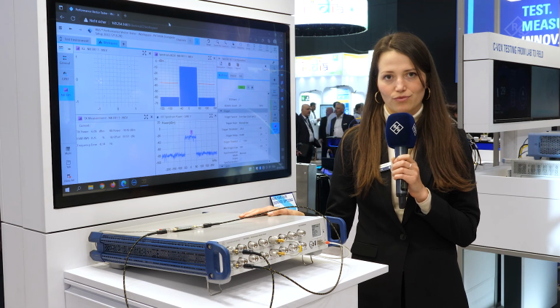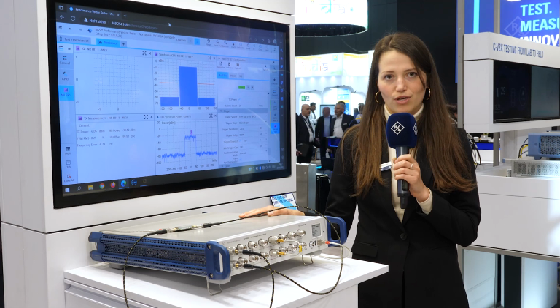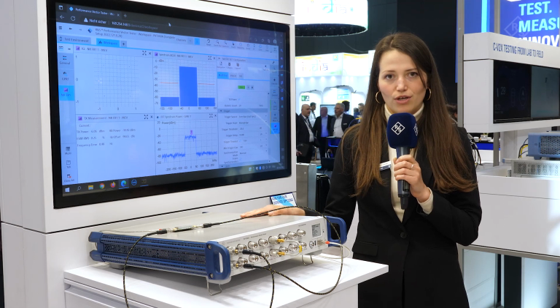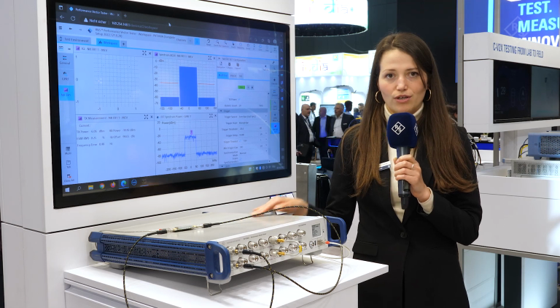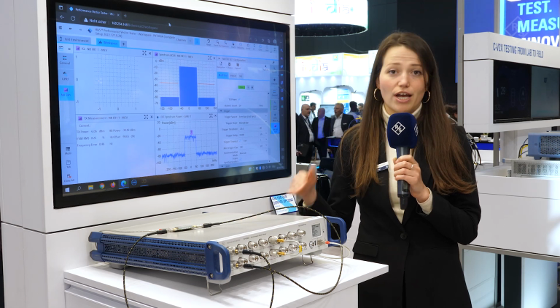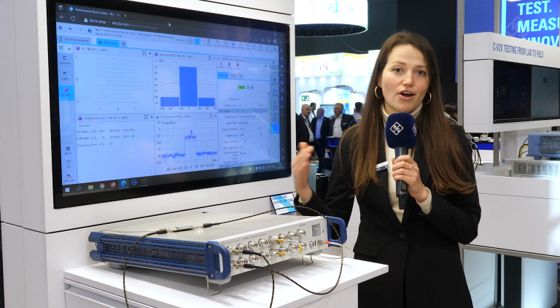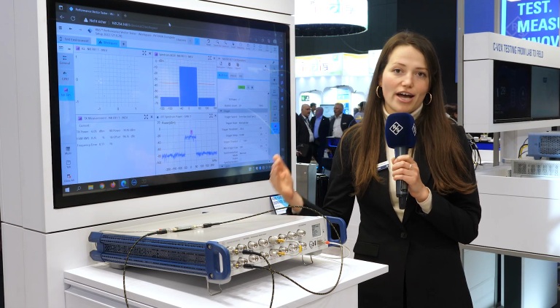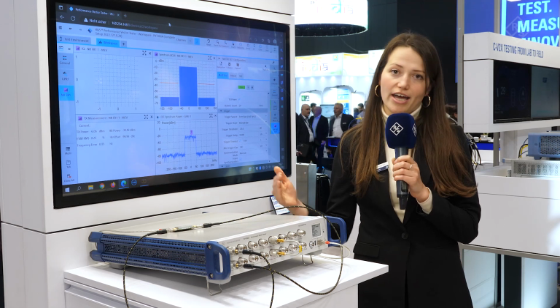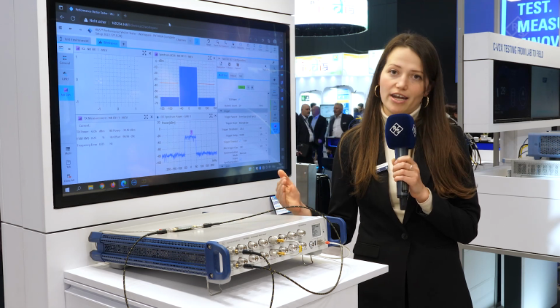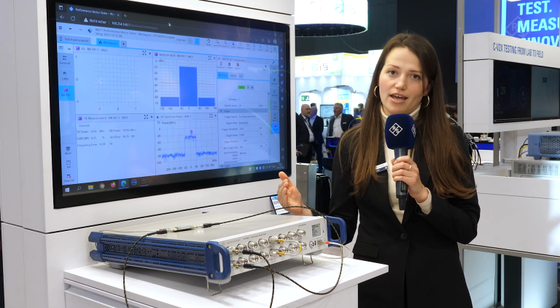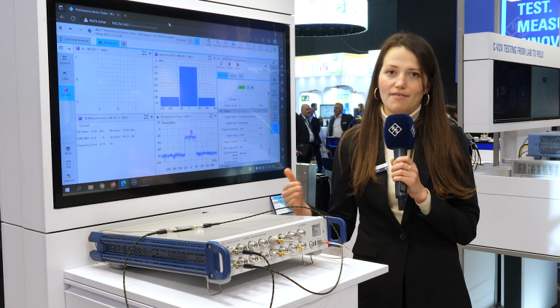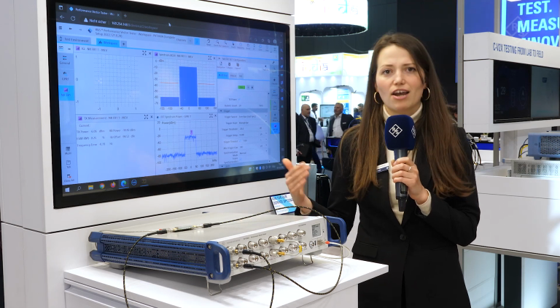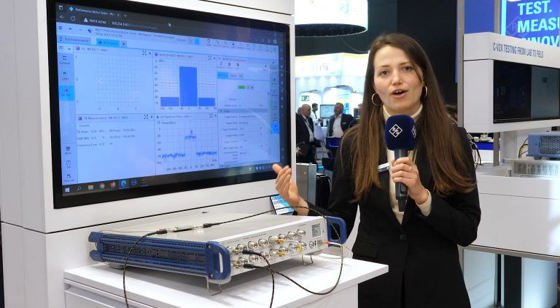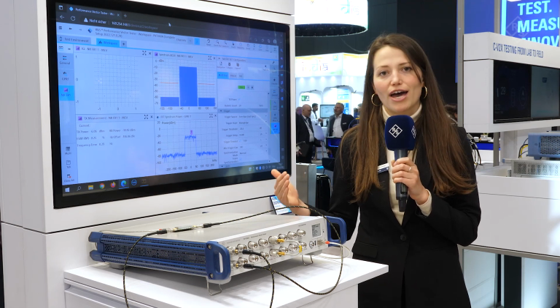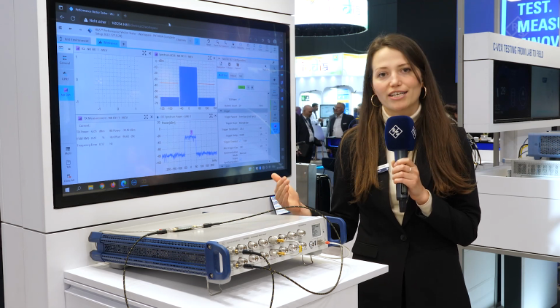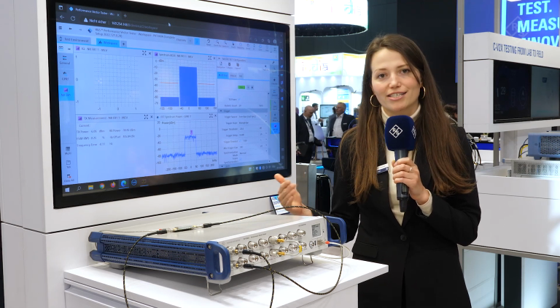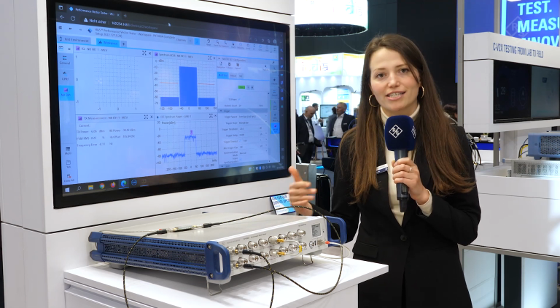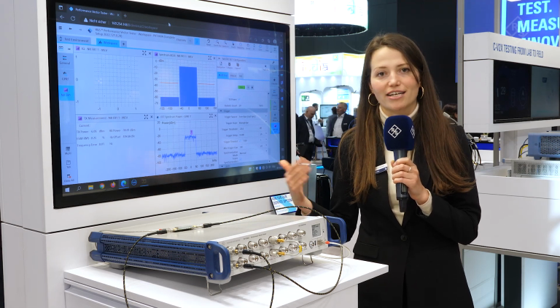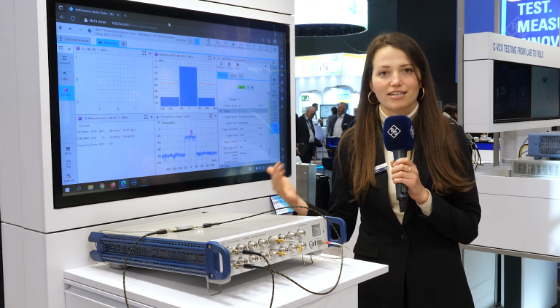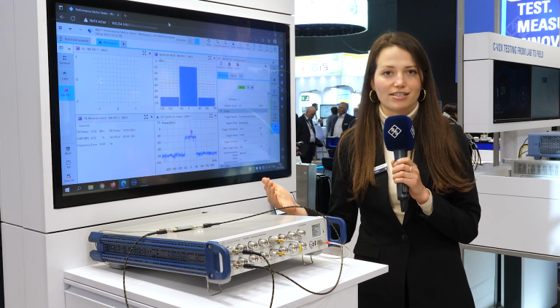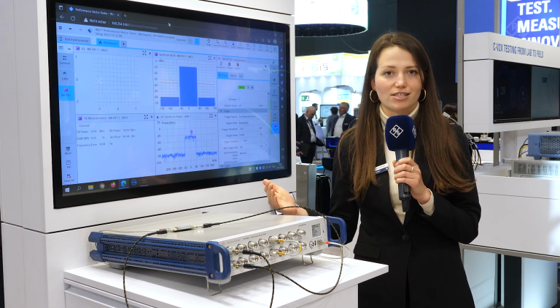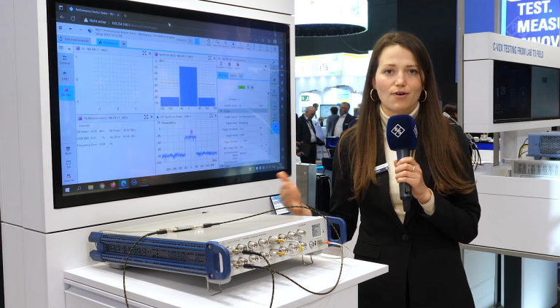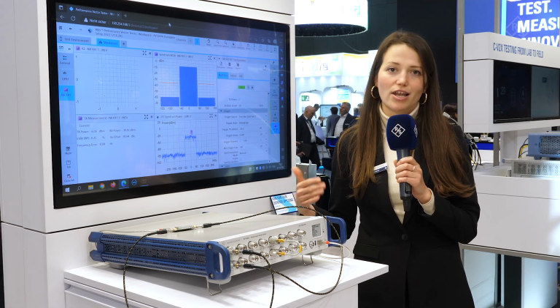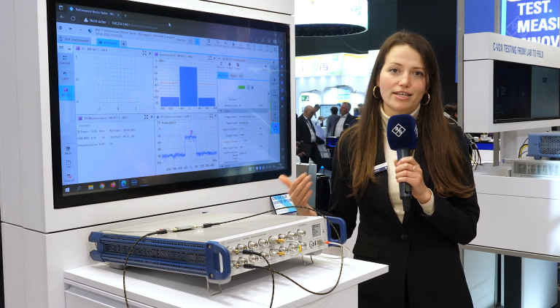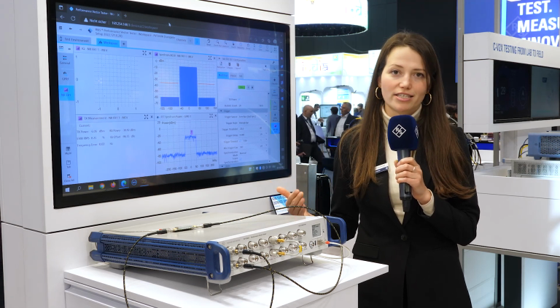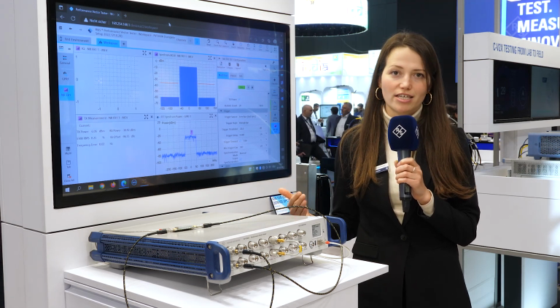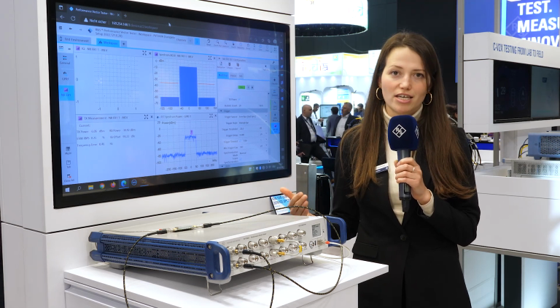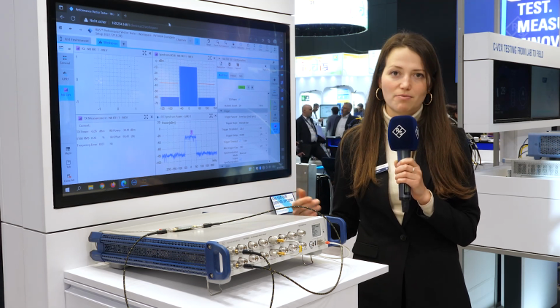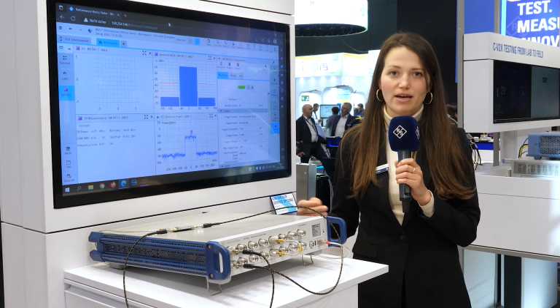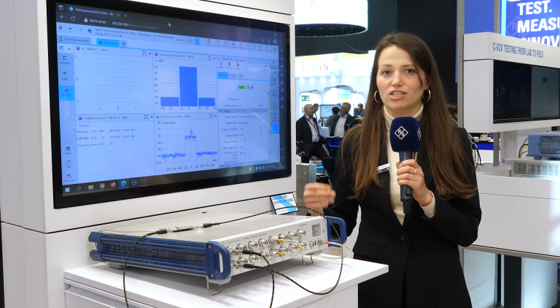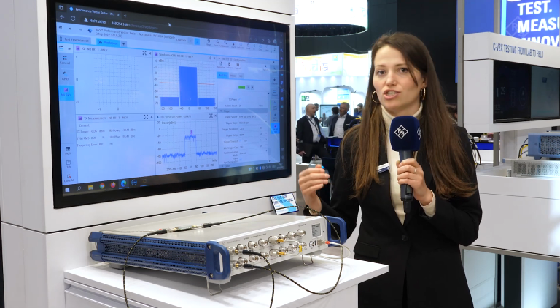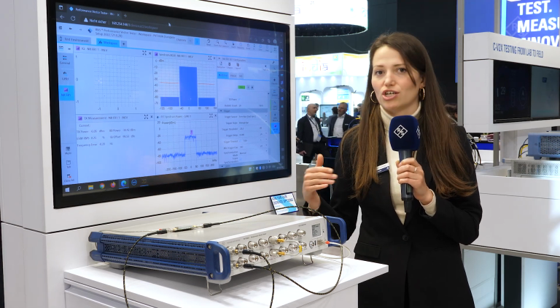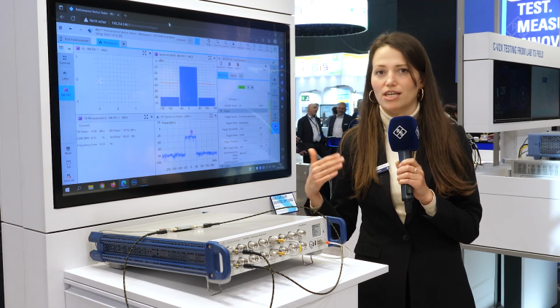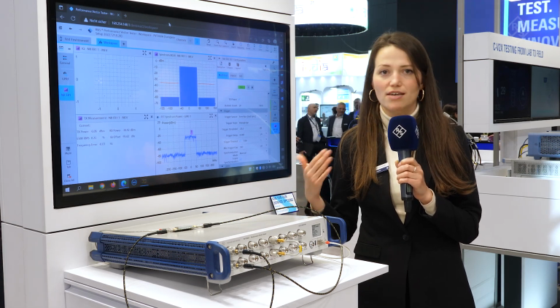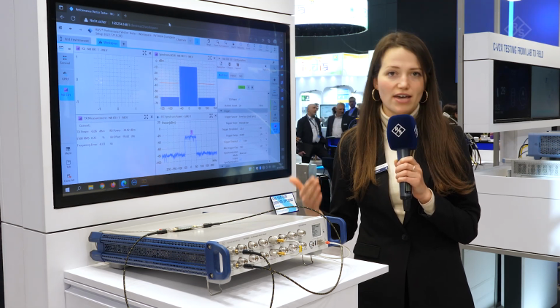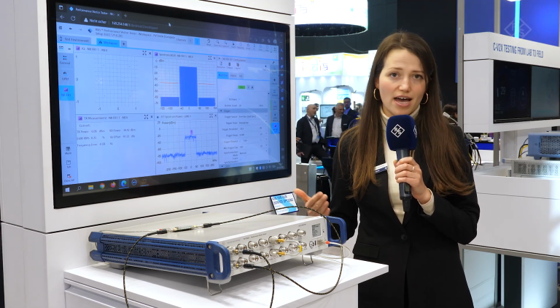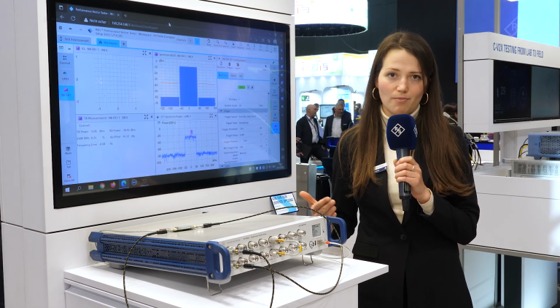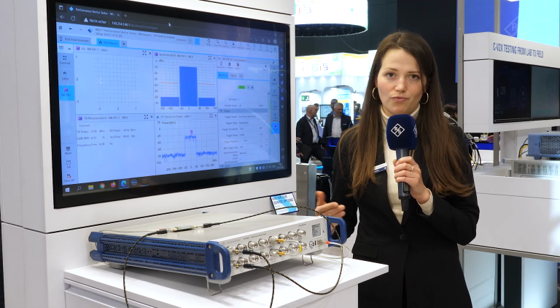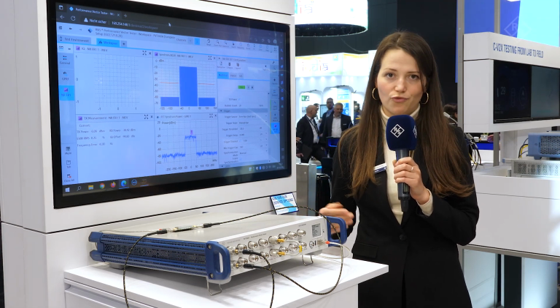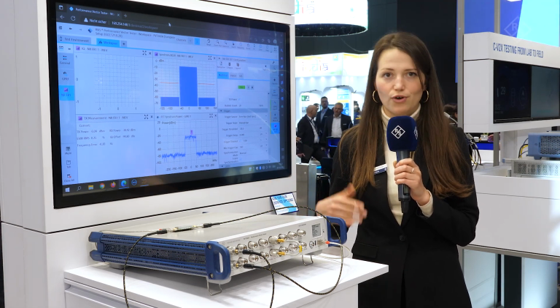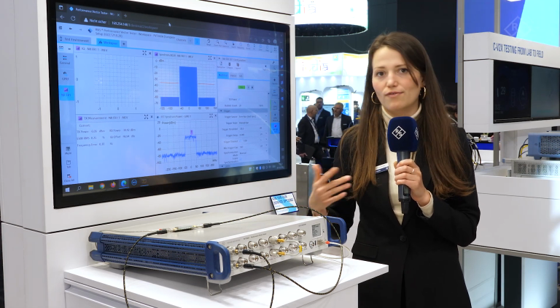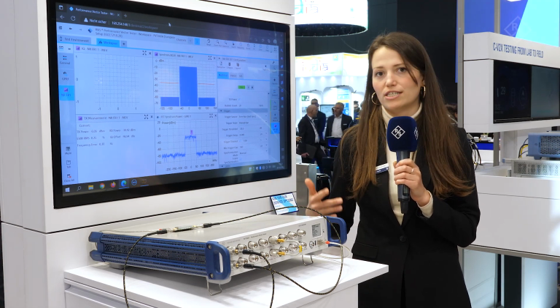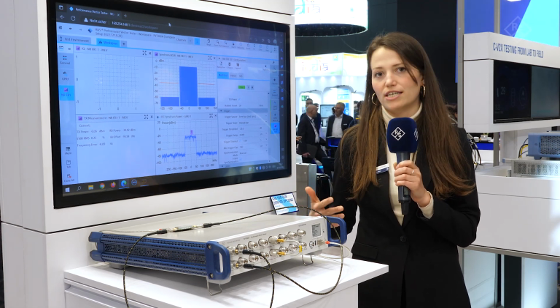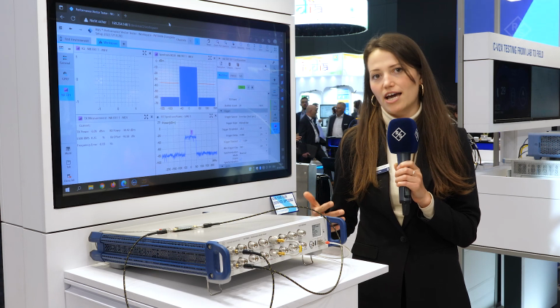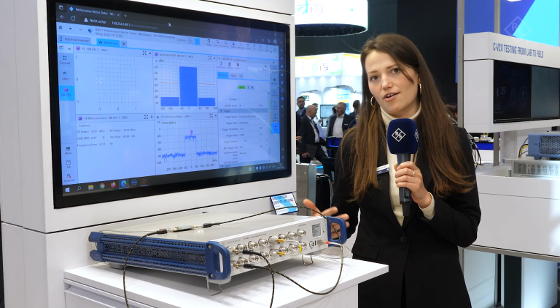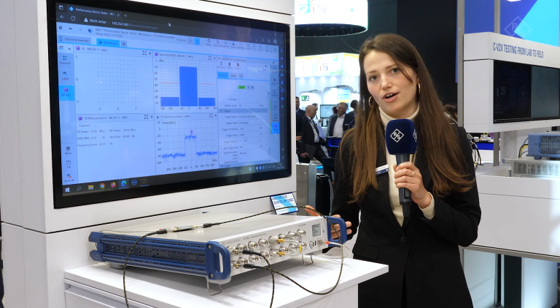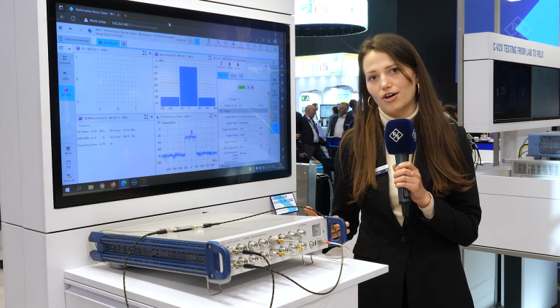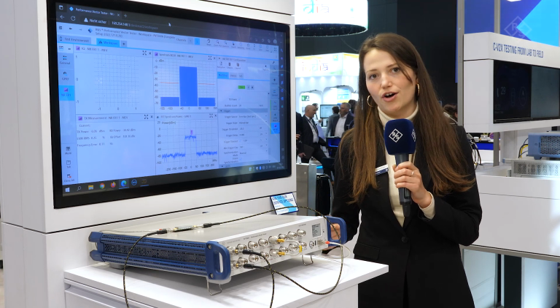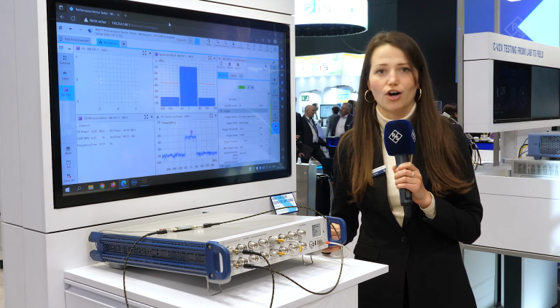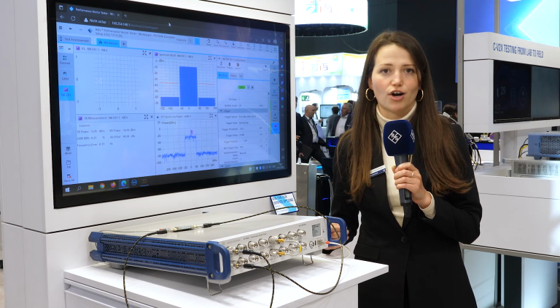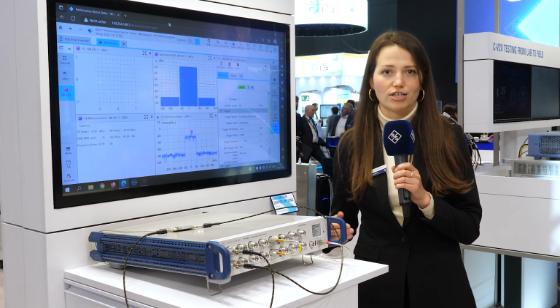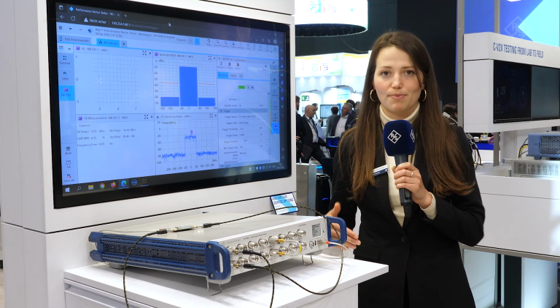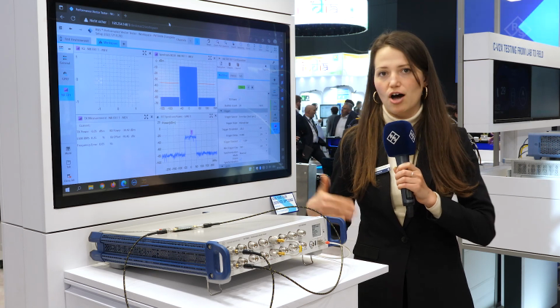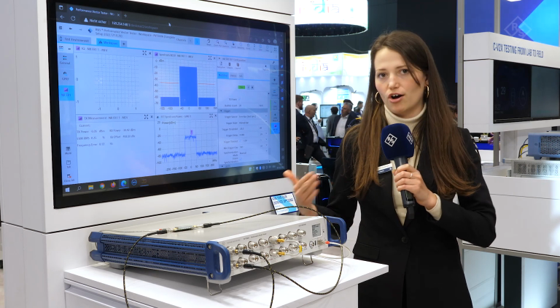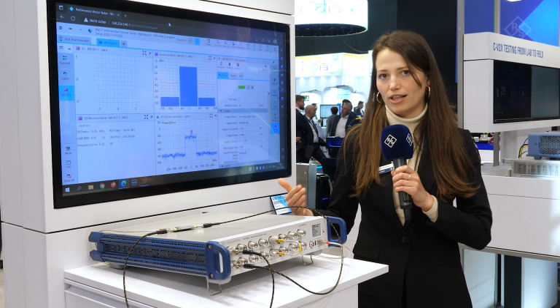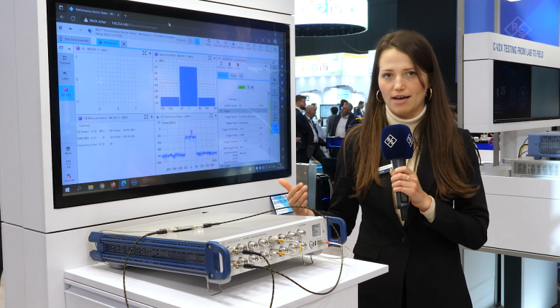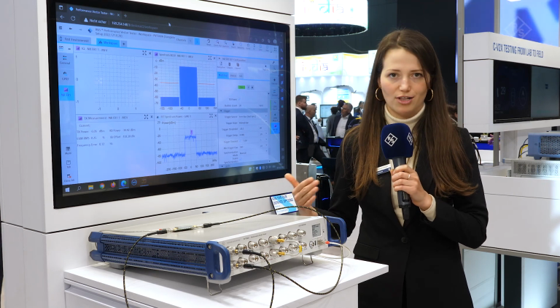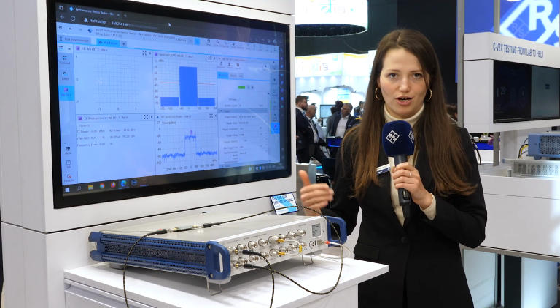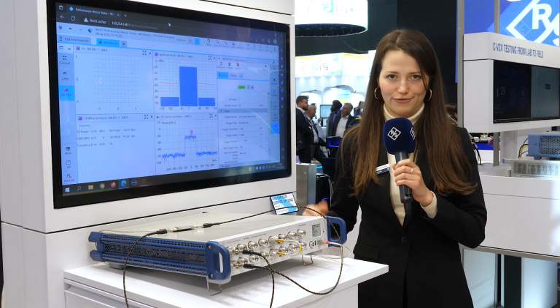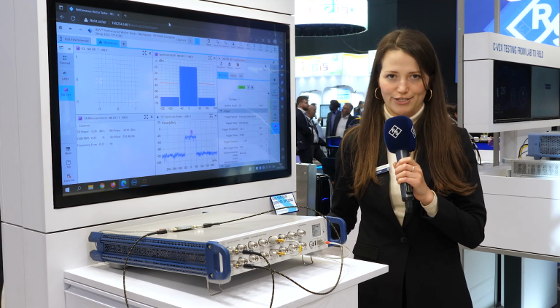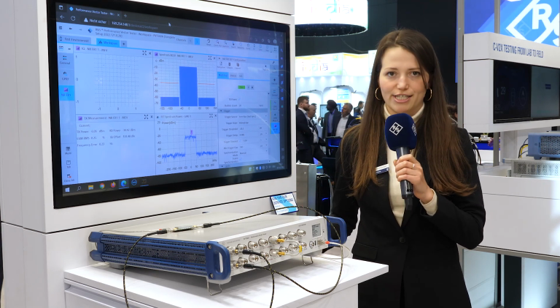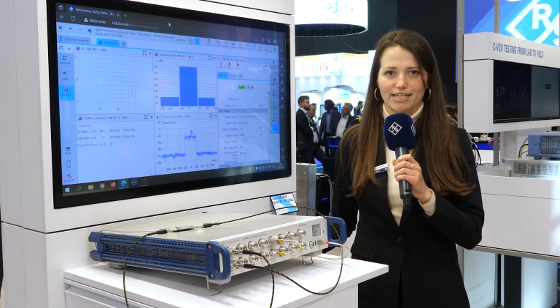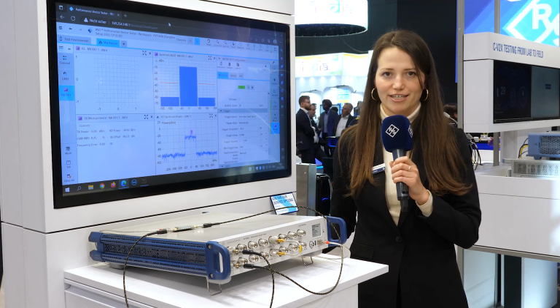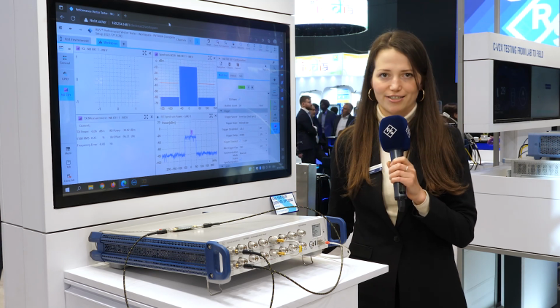Here, I can evaluate the signal's quality based on EVM, frequency error, or the power level of the signal.